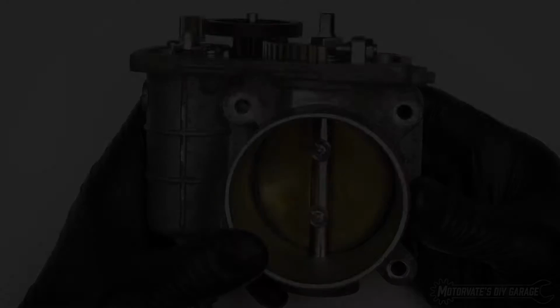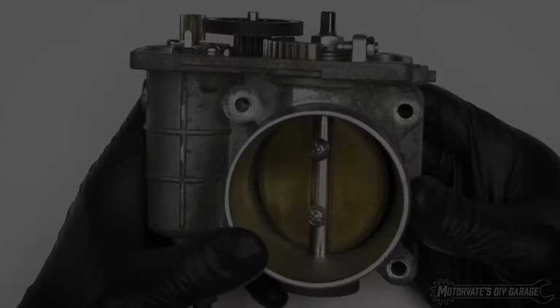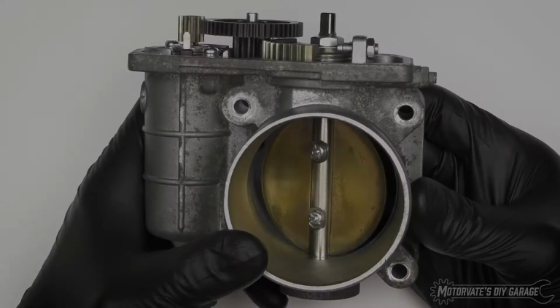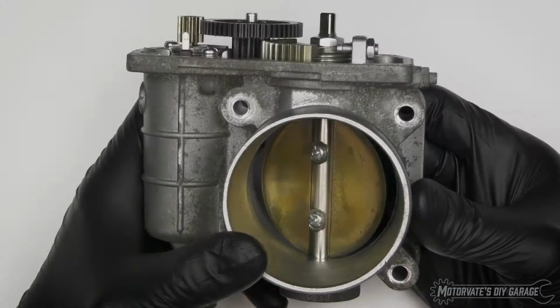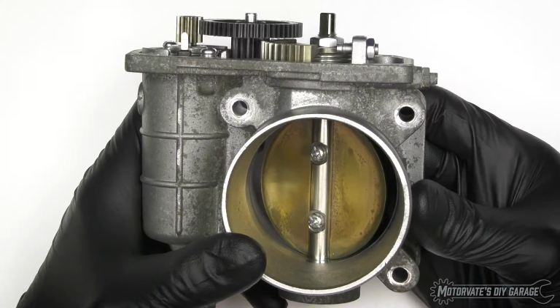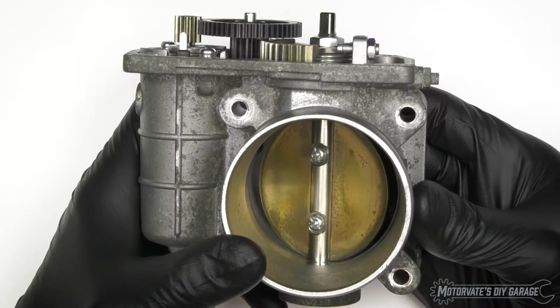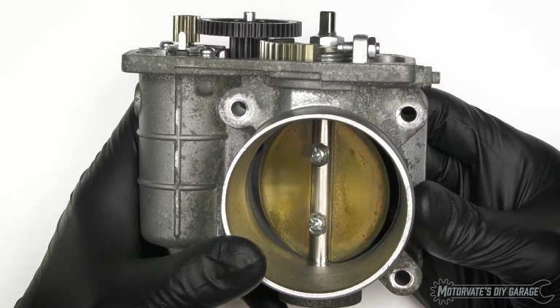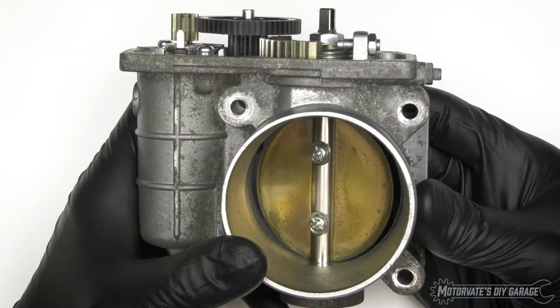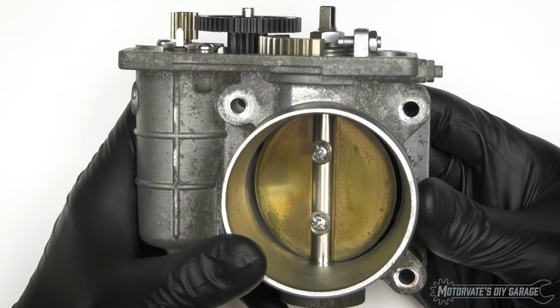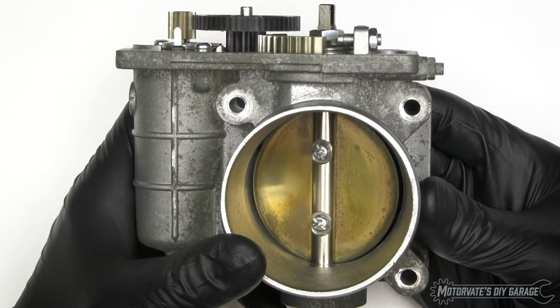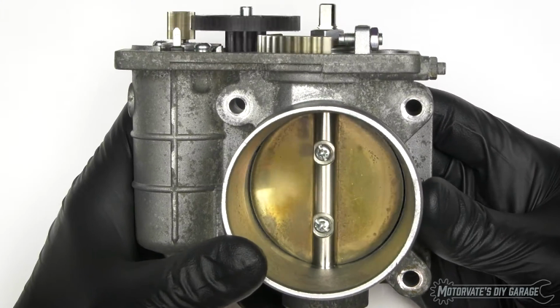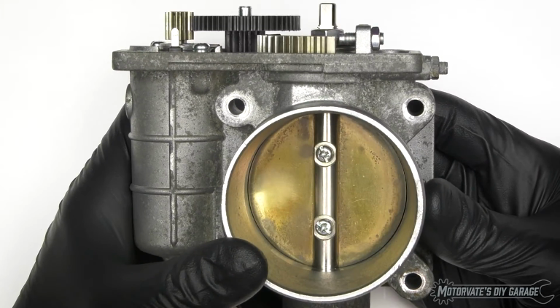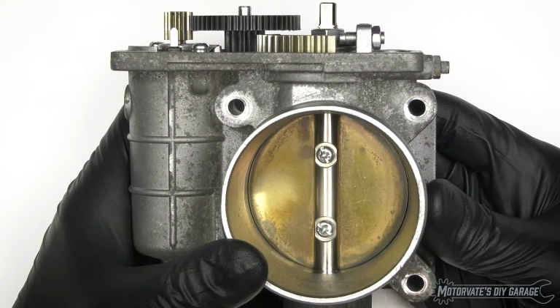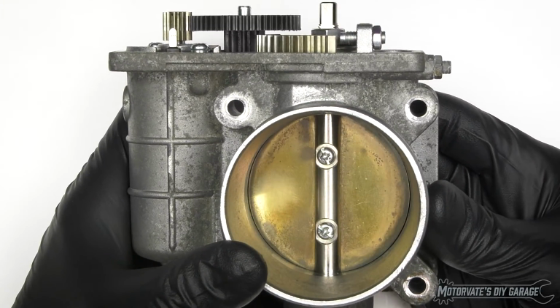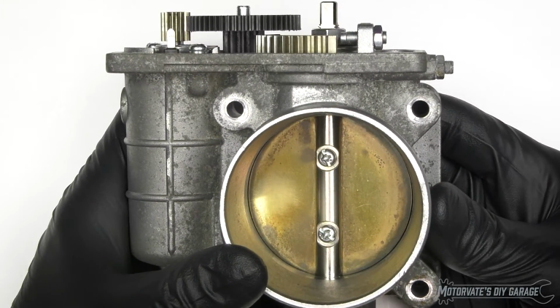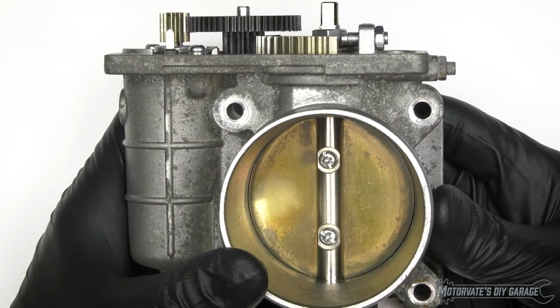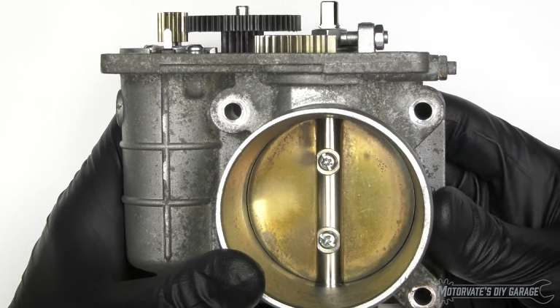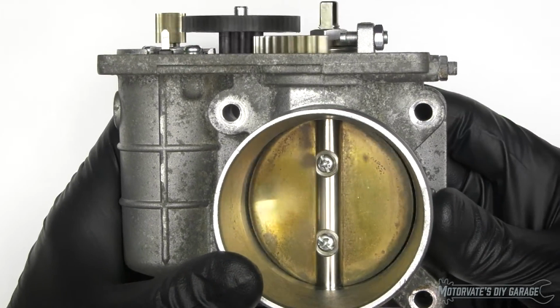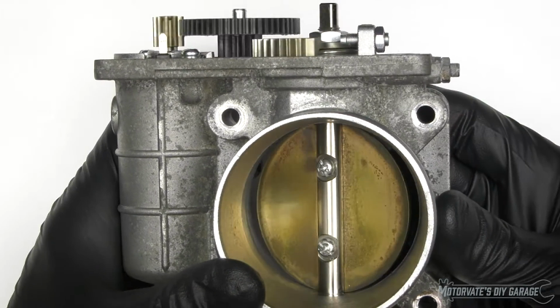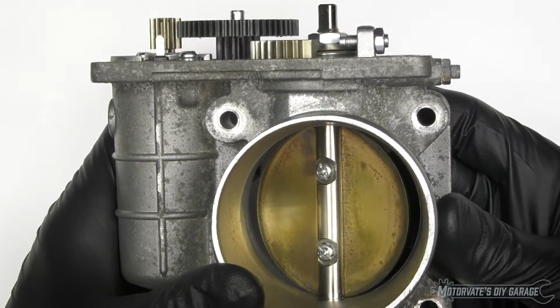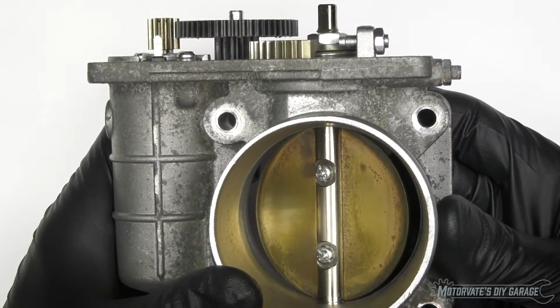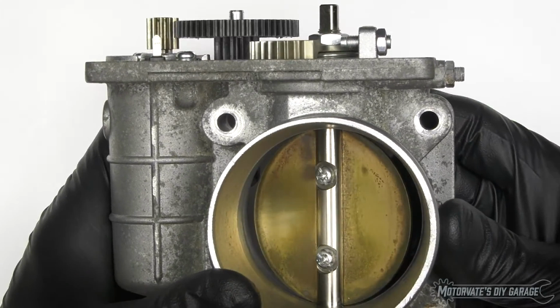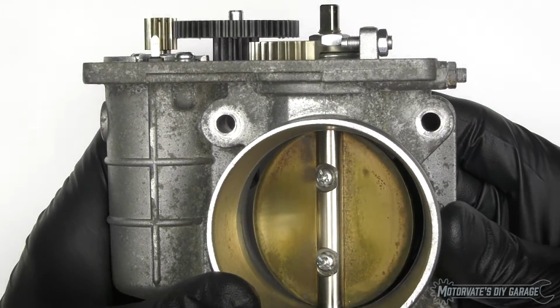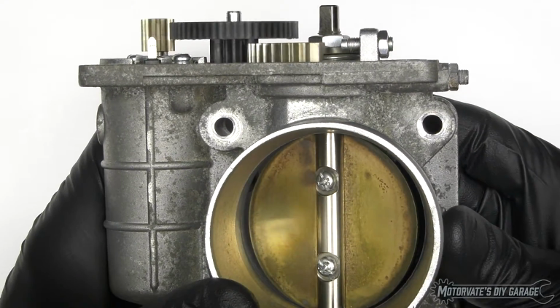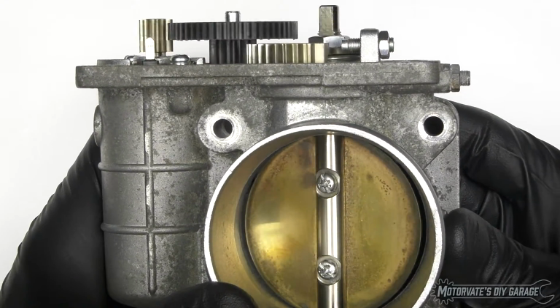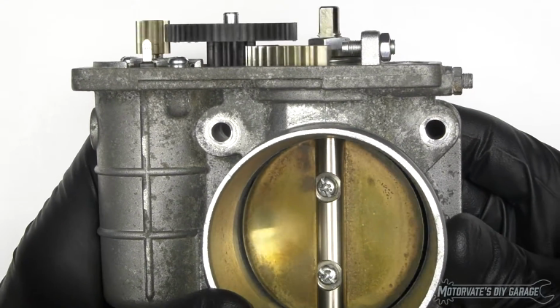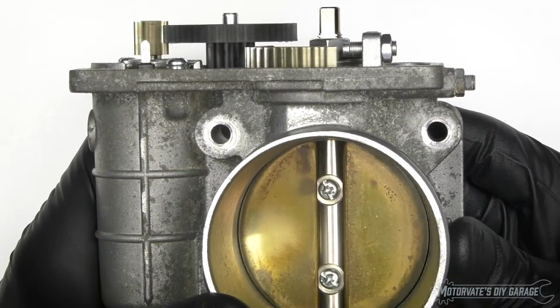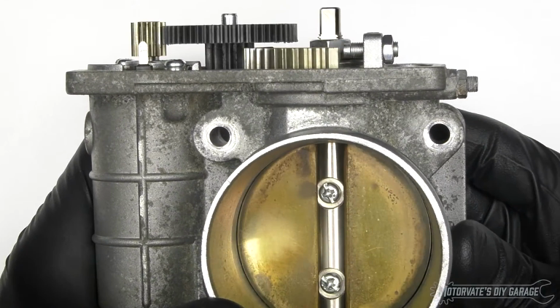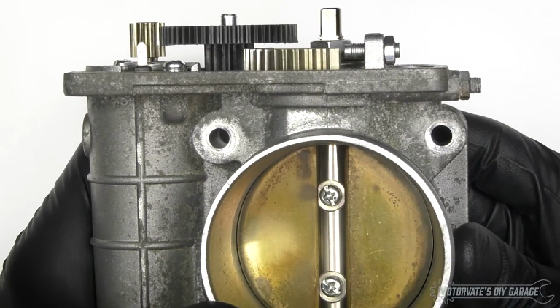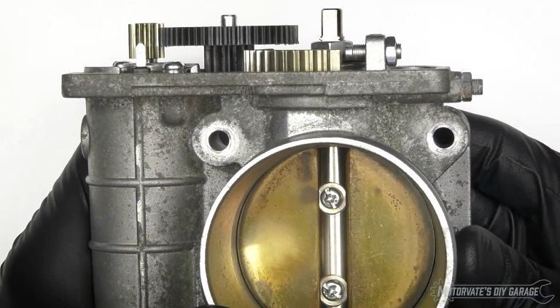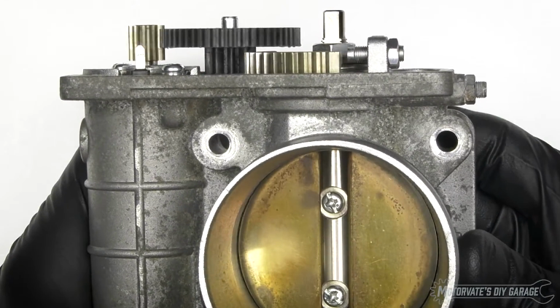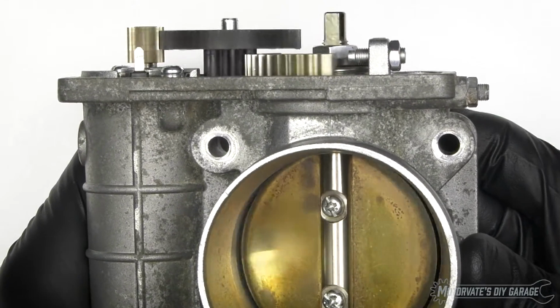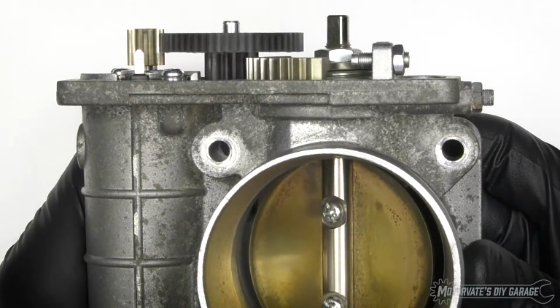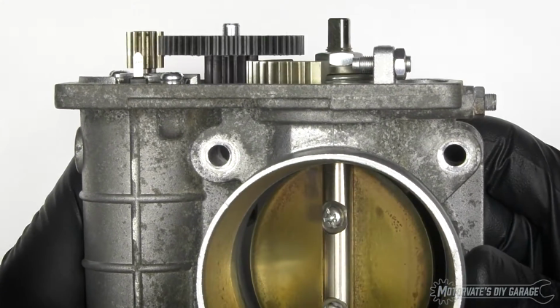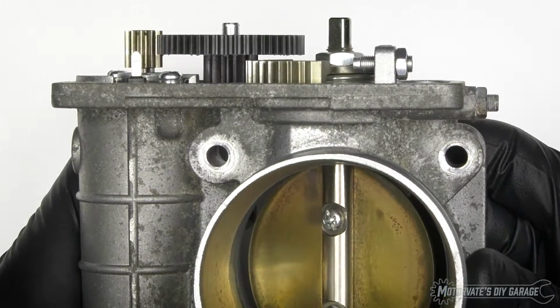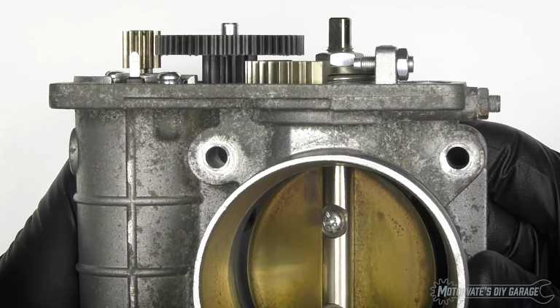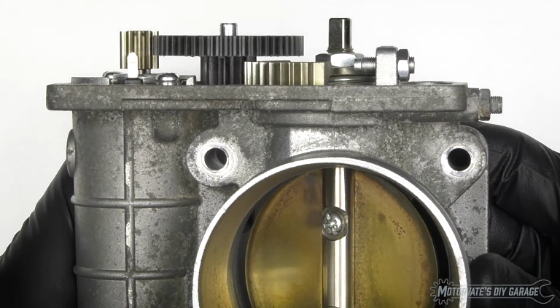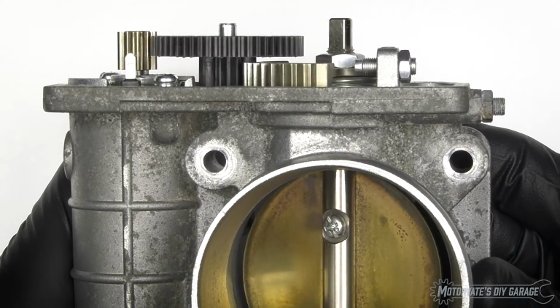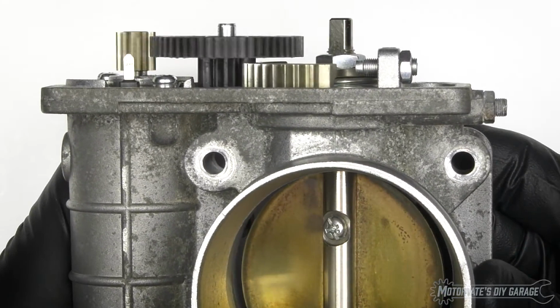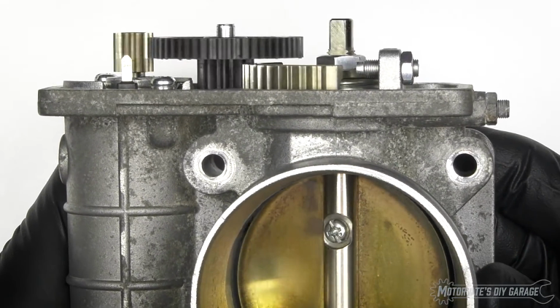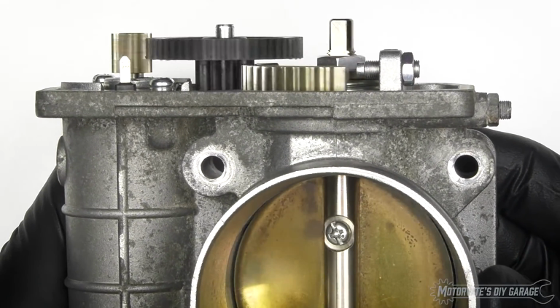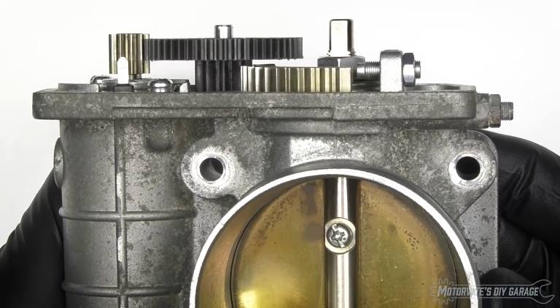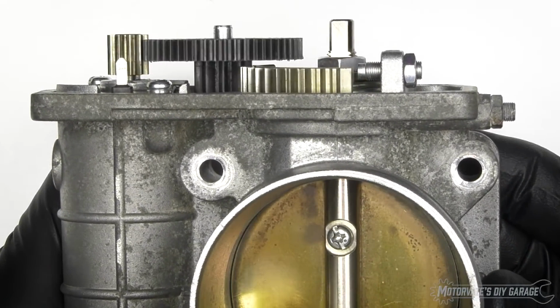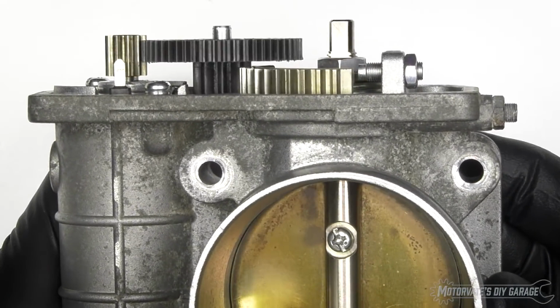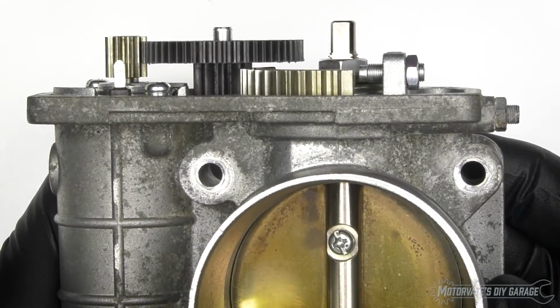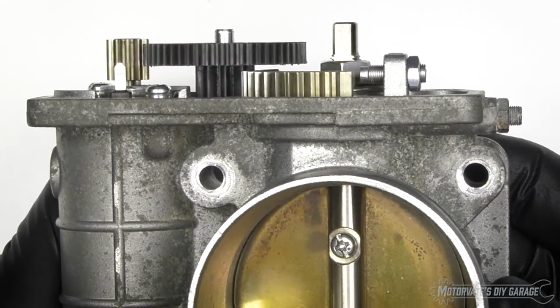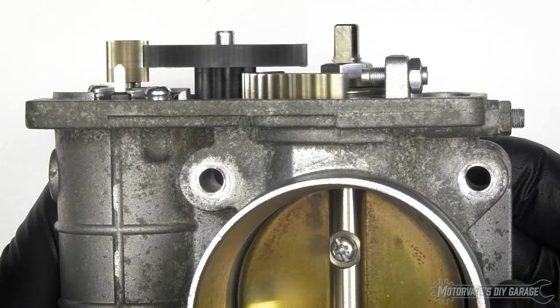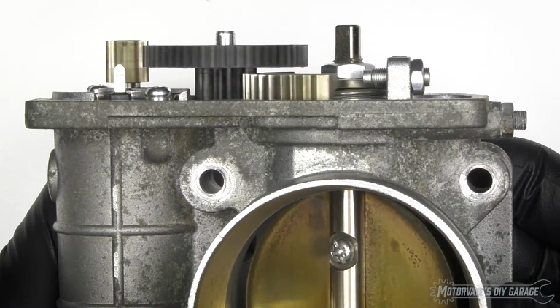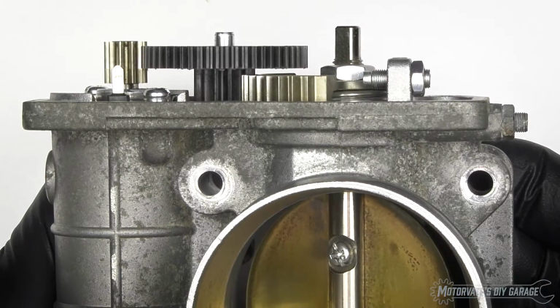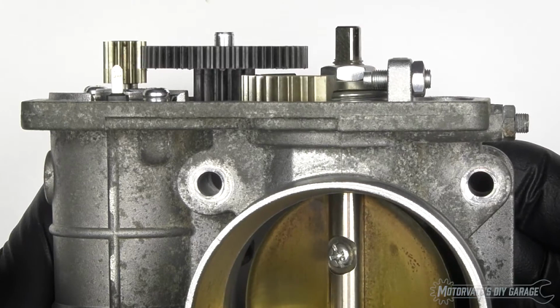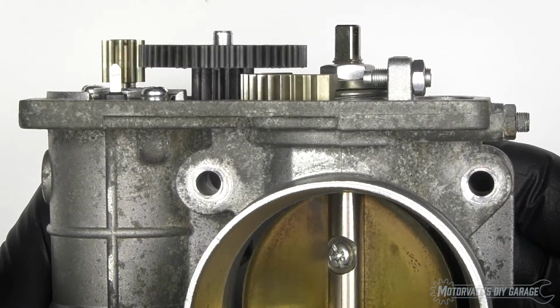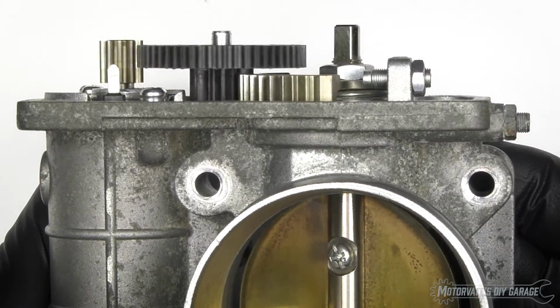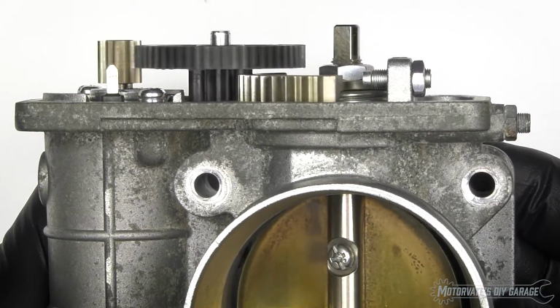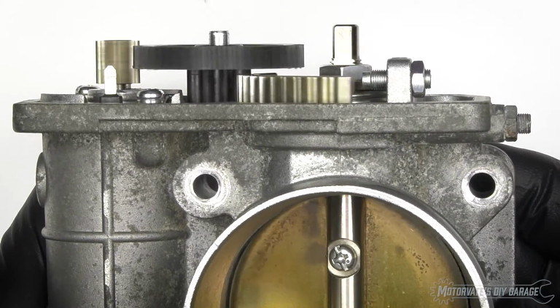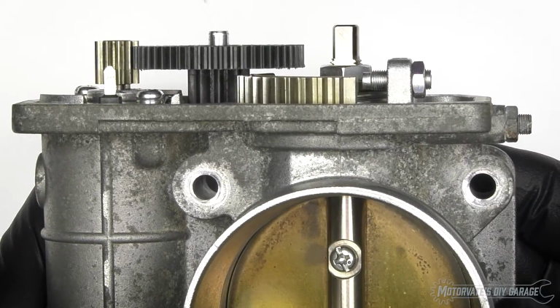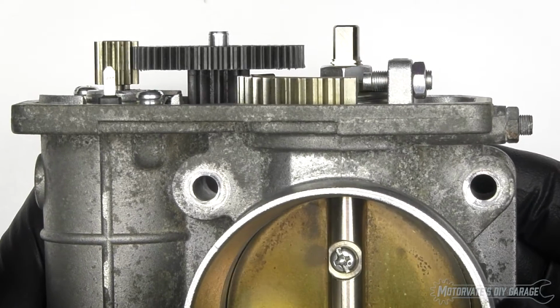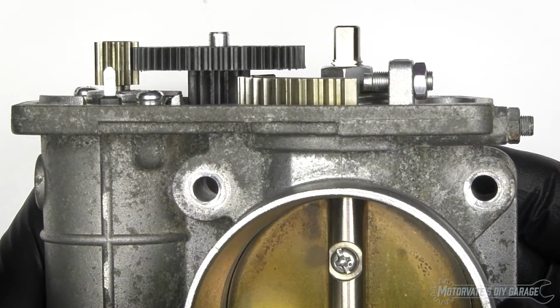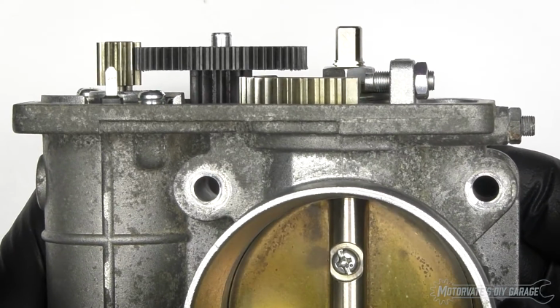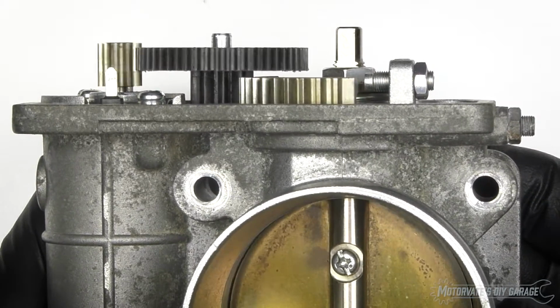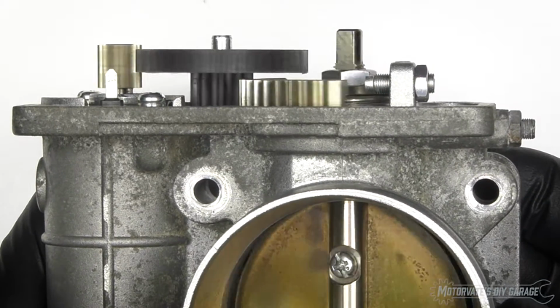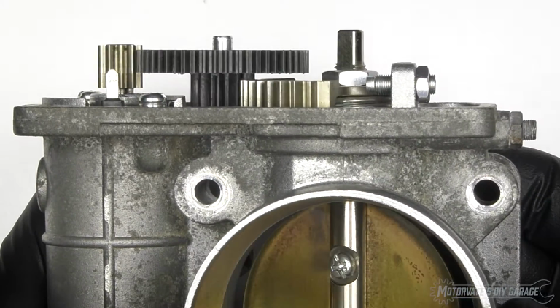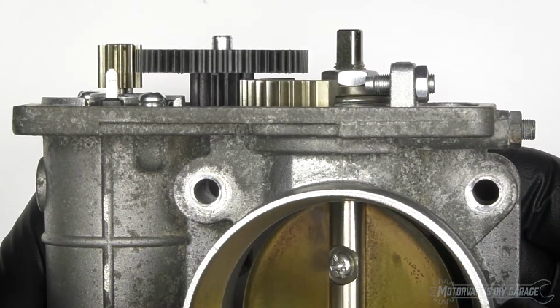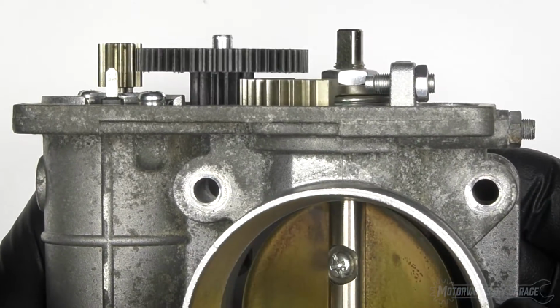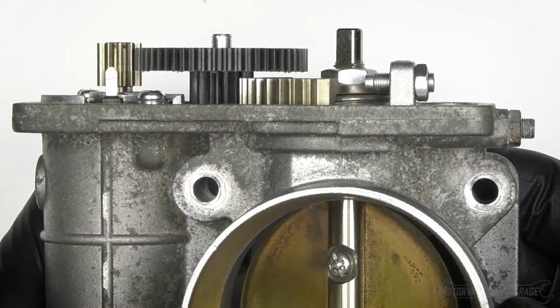On this episode of Motivate's Do-It-Yourself Garage, we are going to show you the inside operation of an electronic throttle.